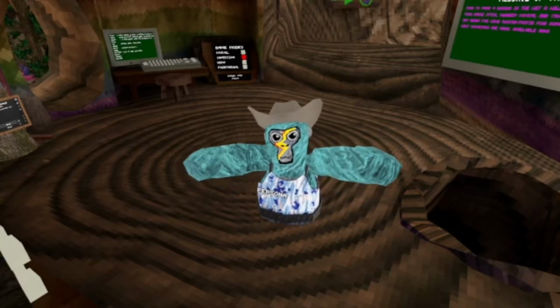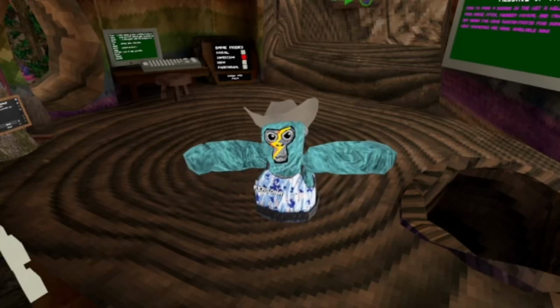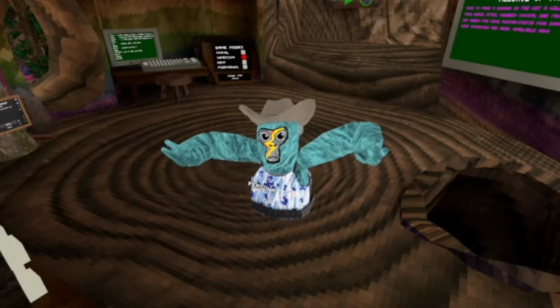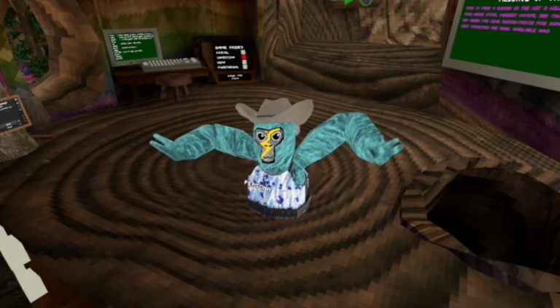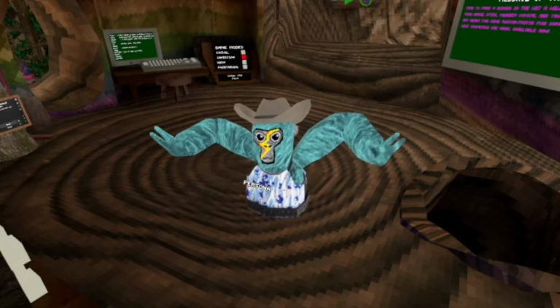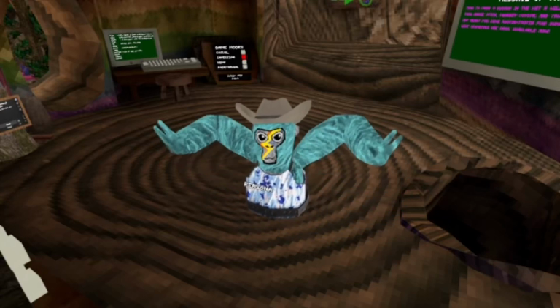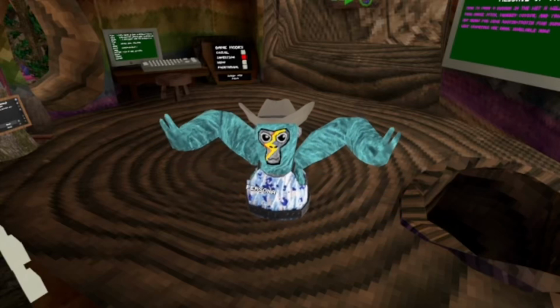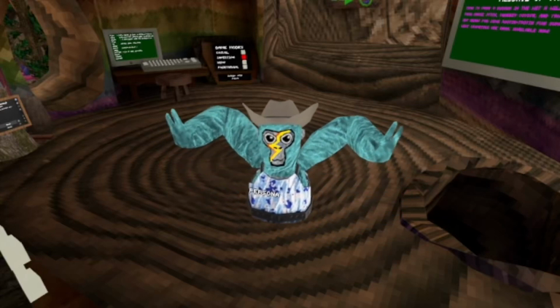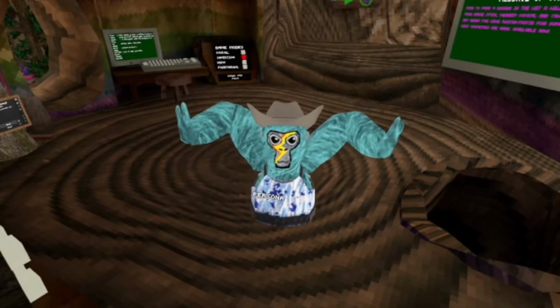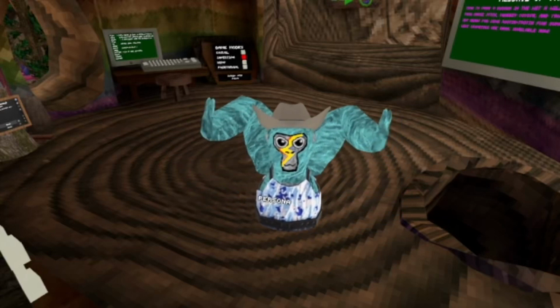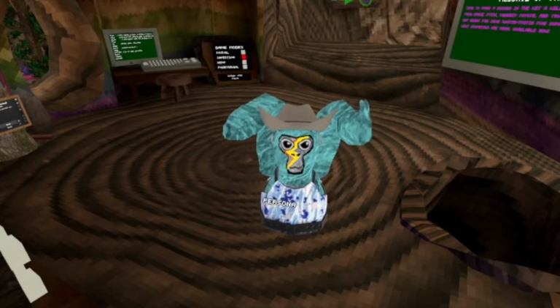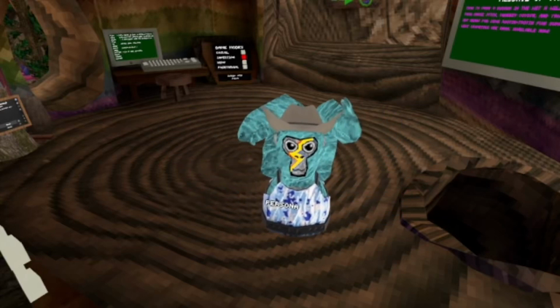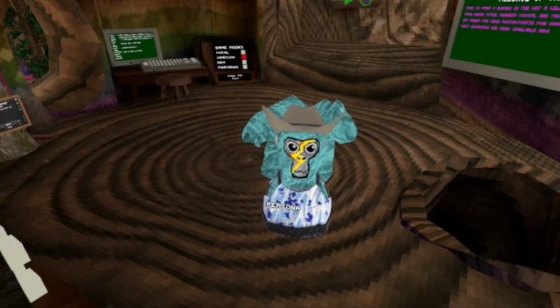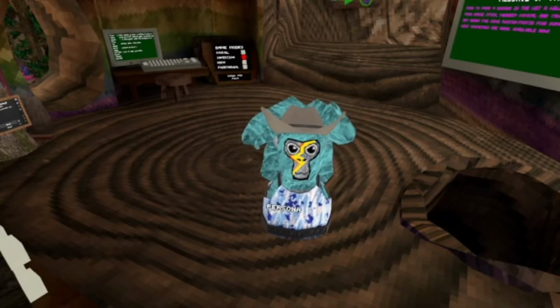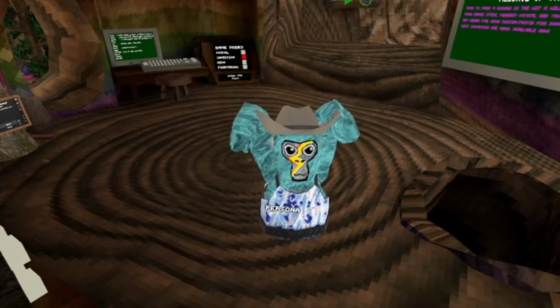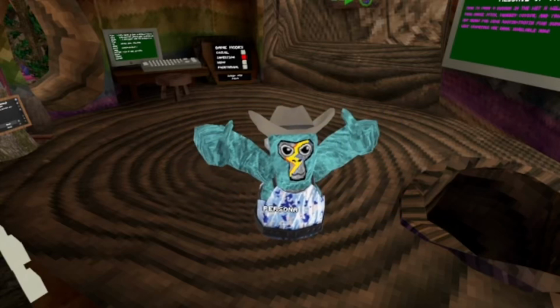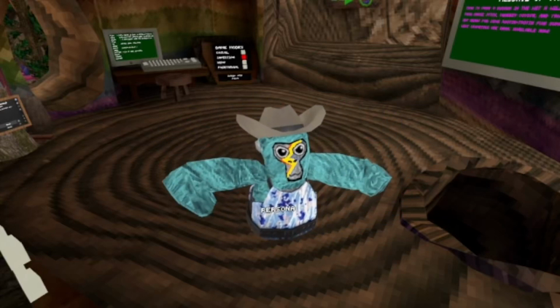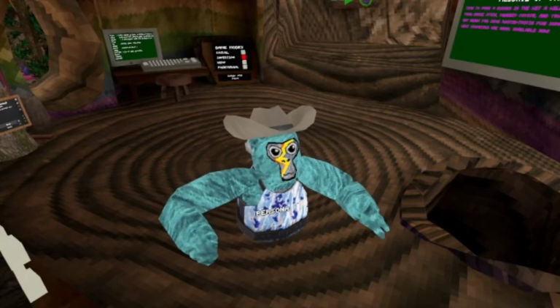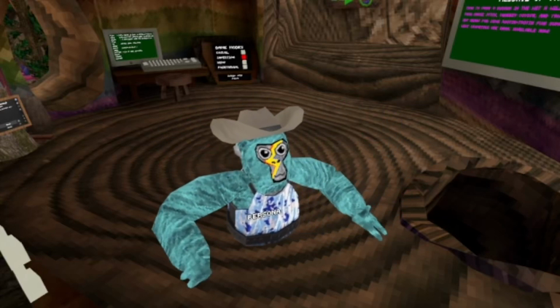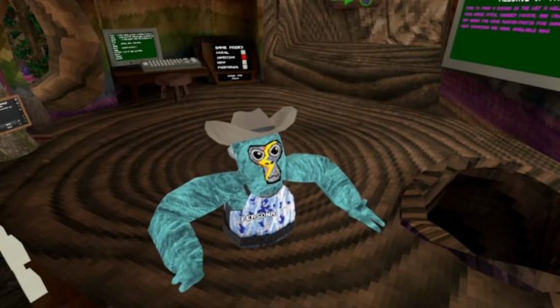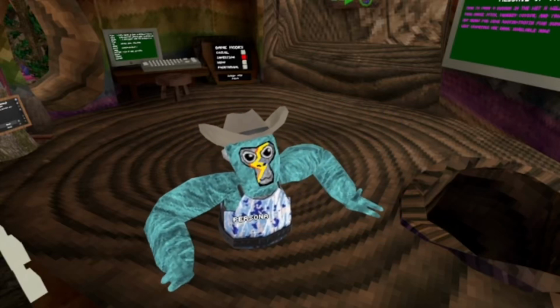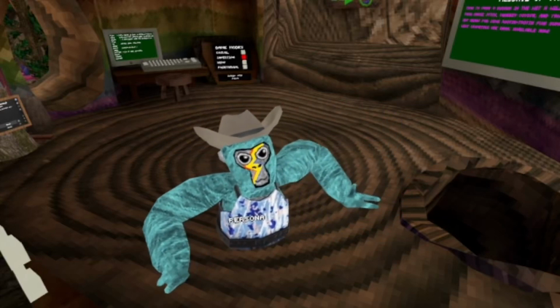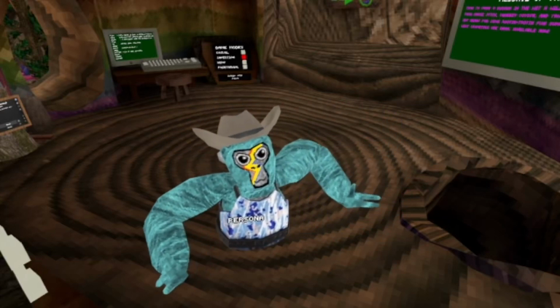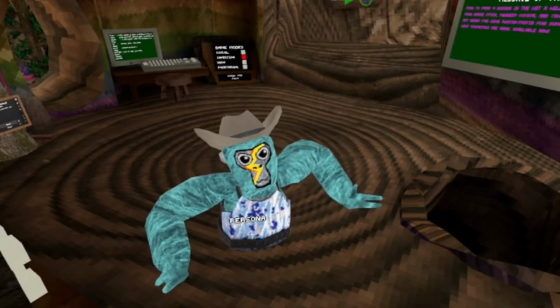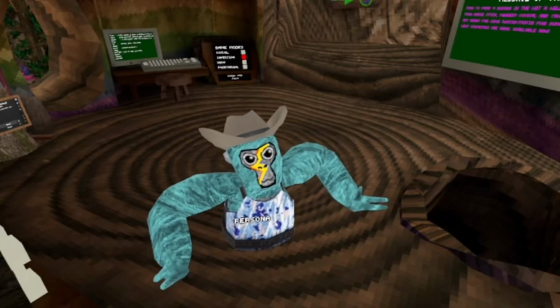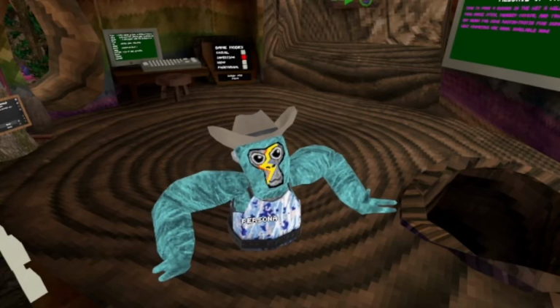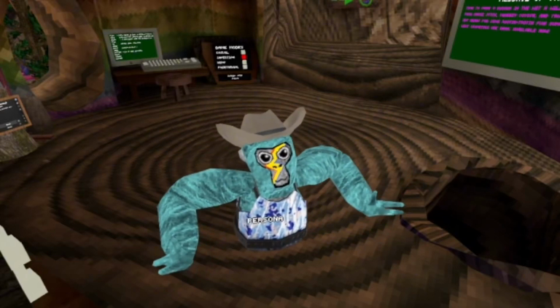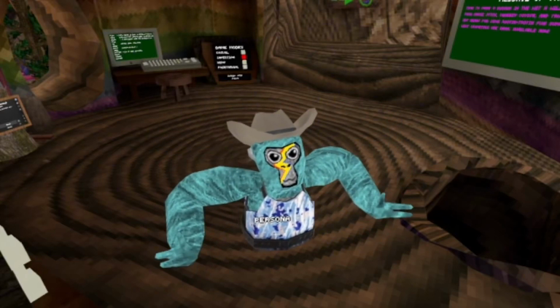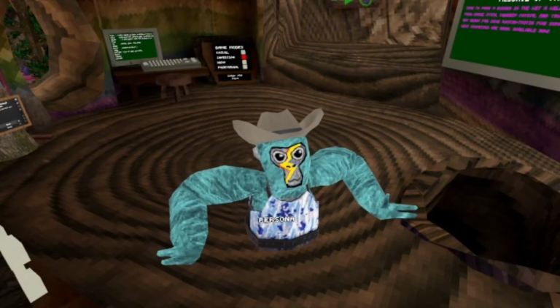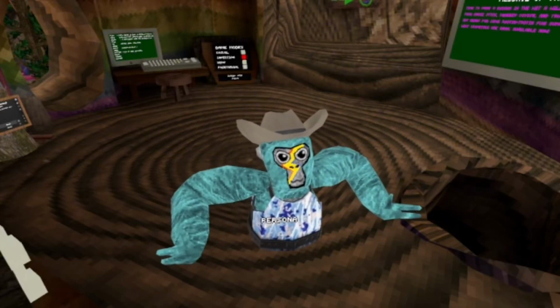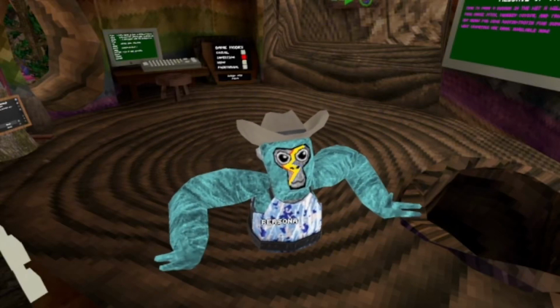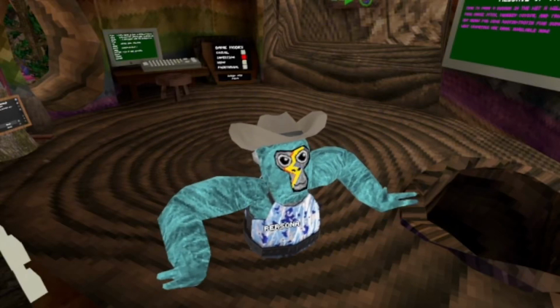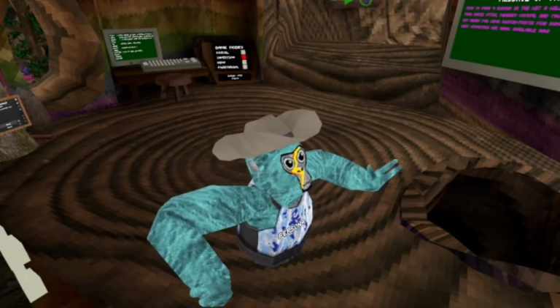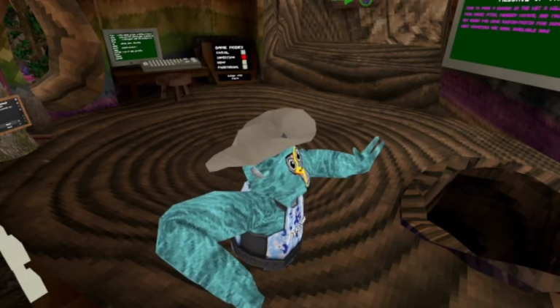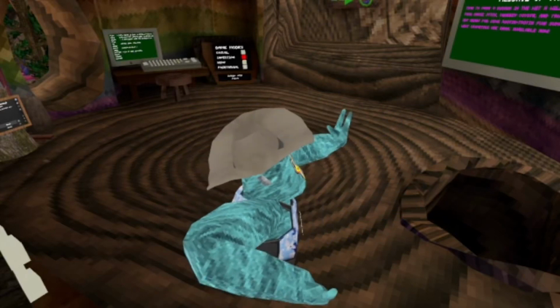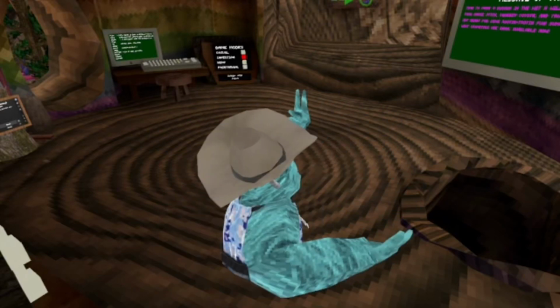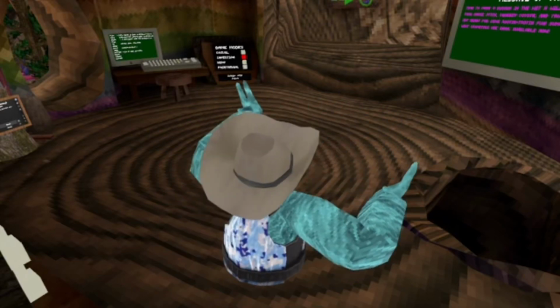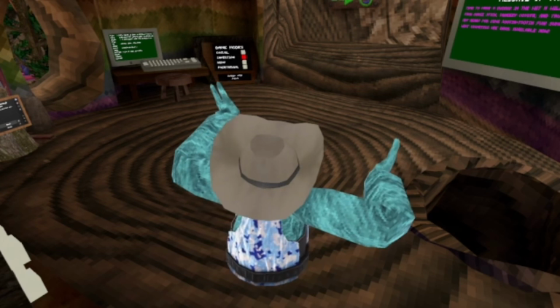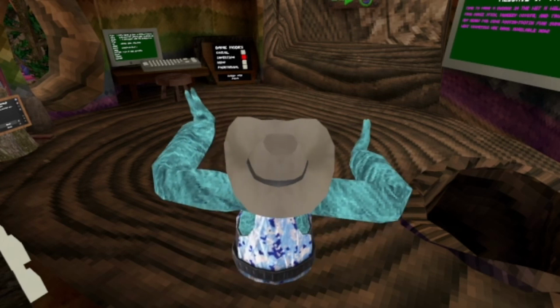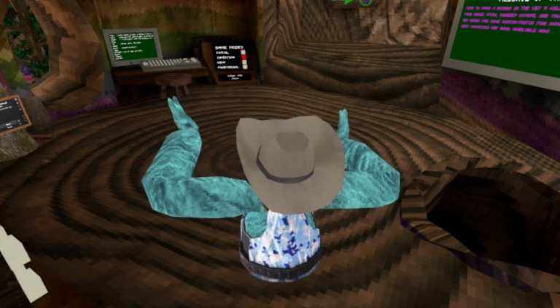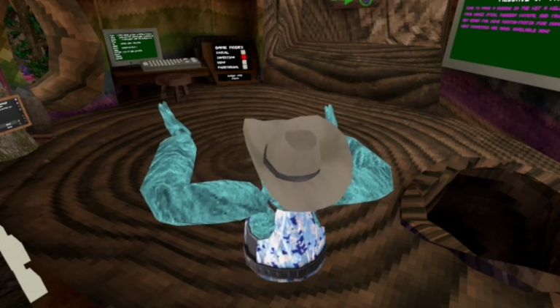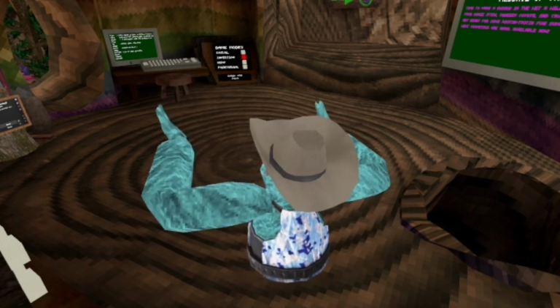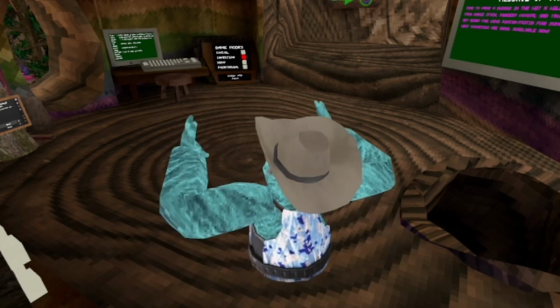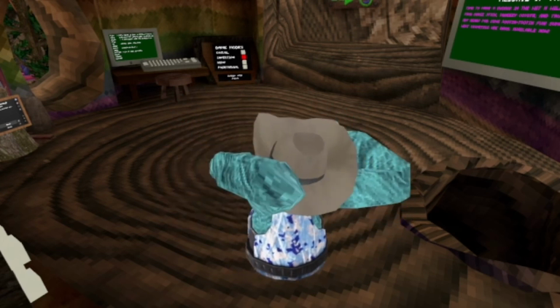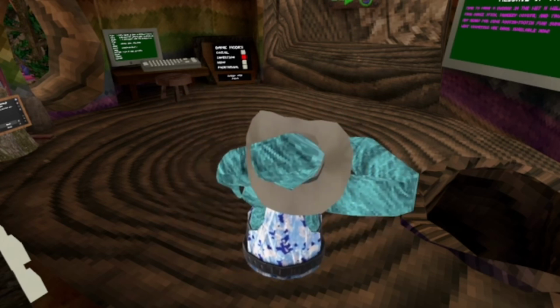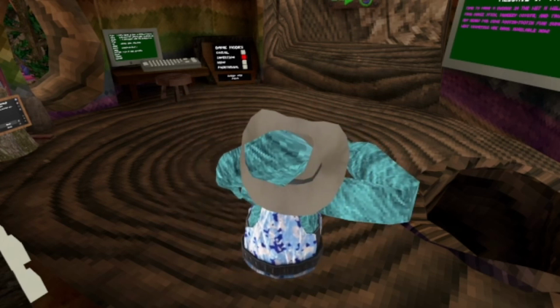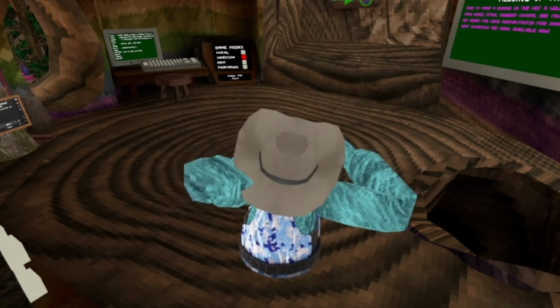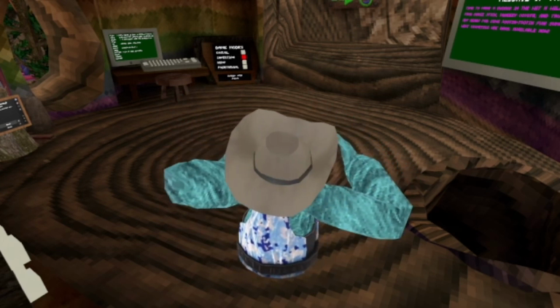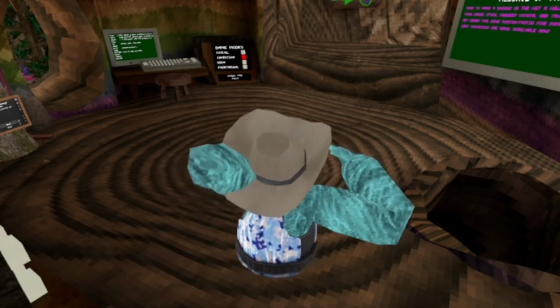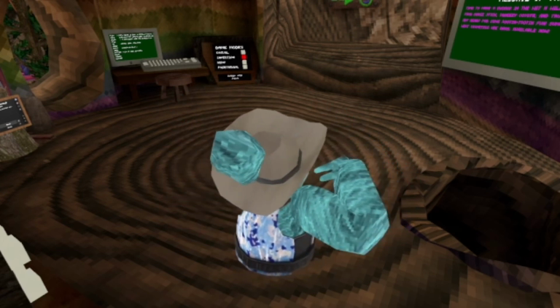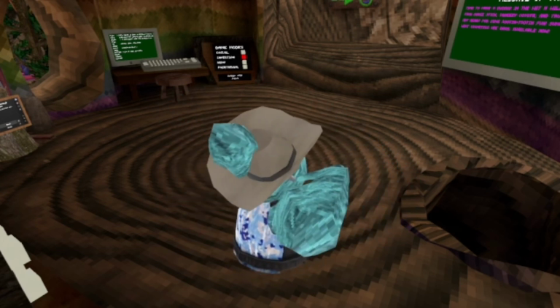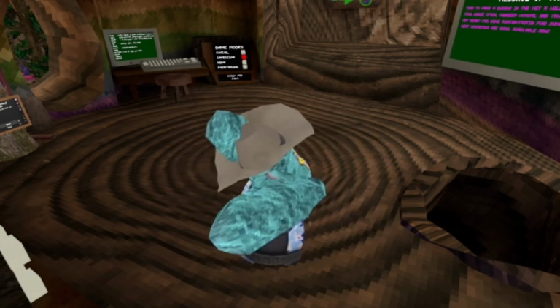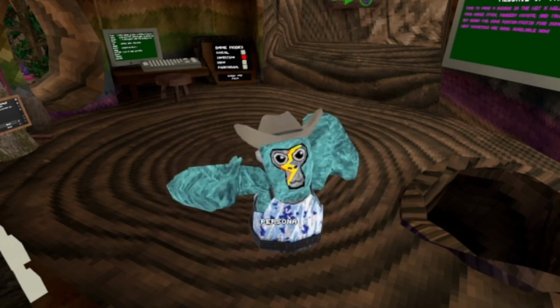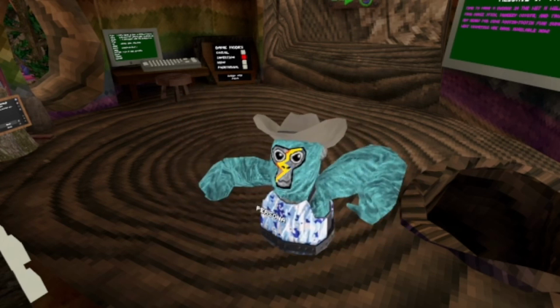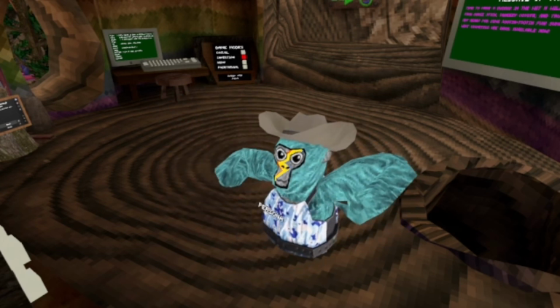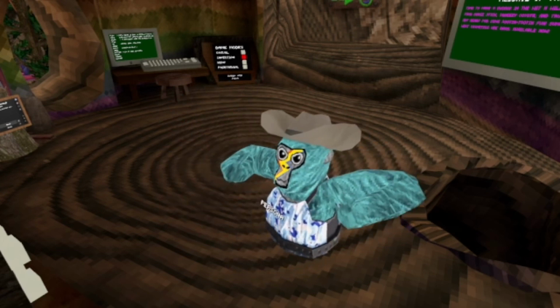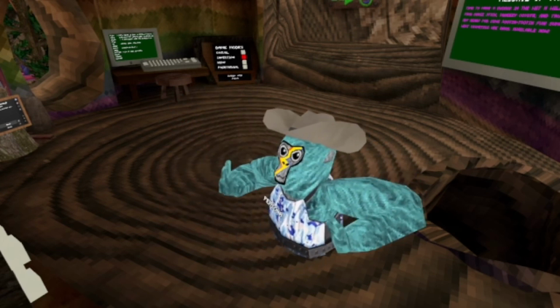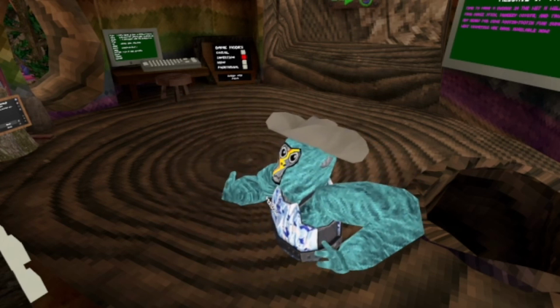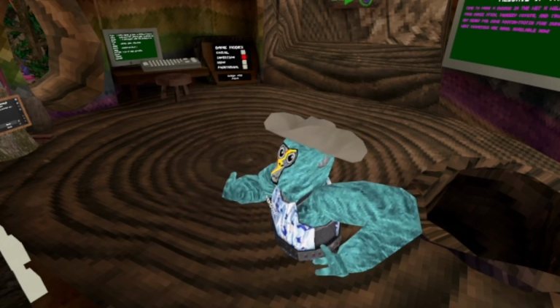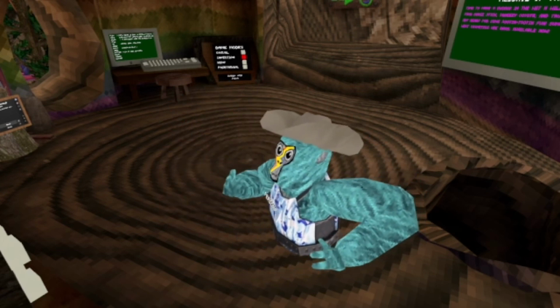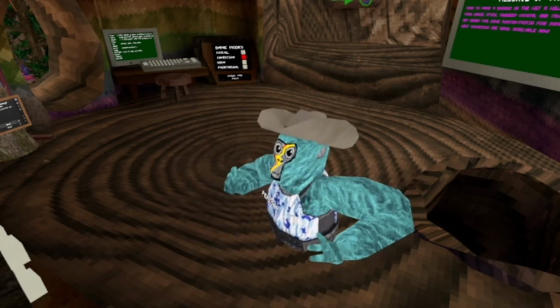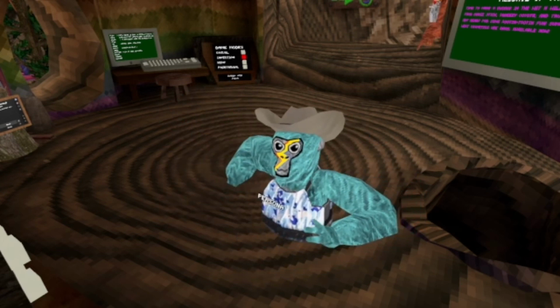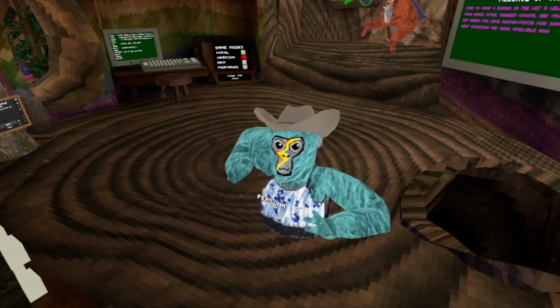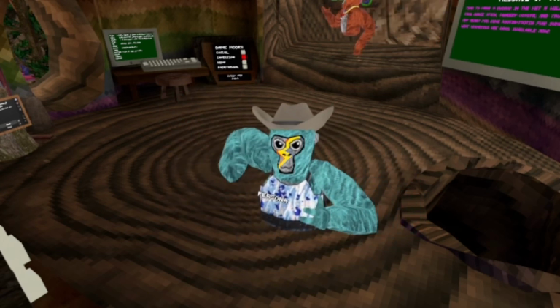Hey guys, welcome back to another video. A new Gorilla Tag update just came out, and as you can see, Stump is really different.